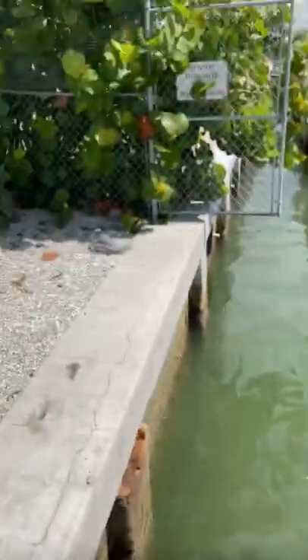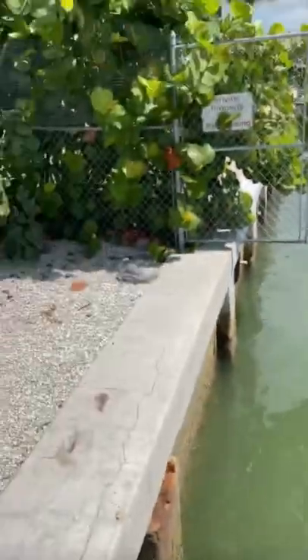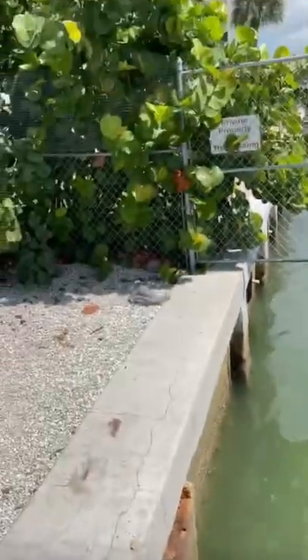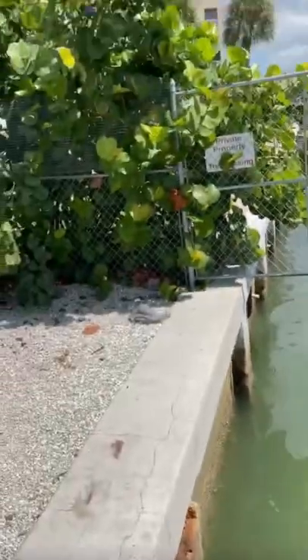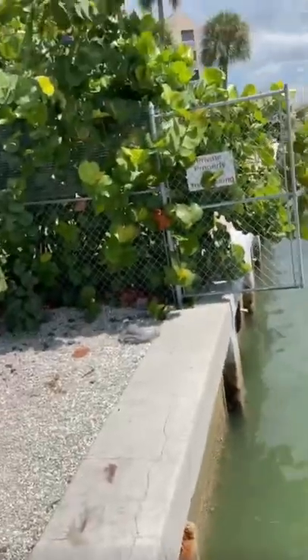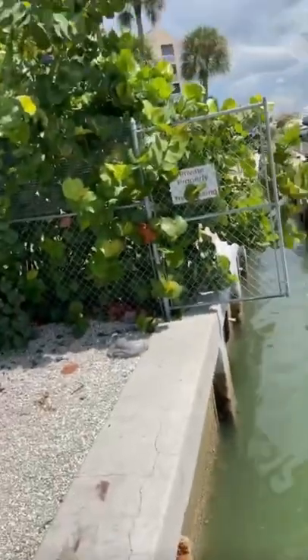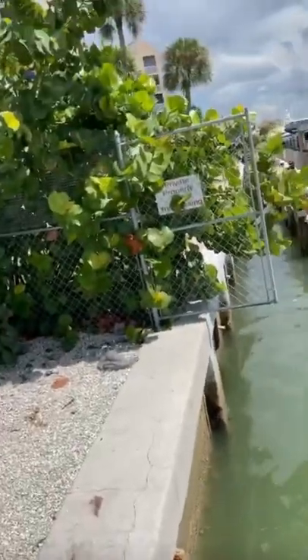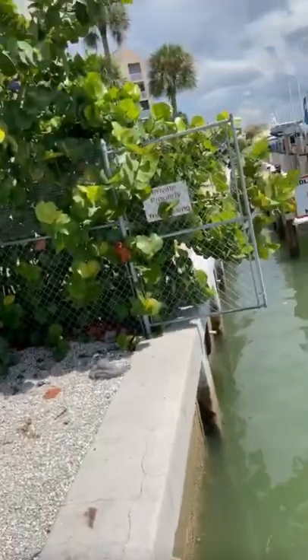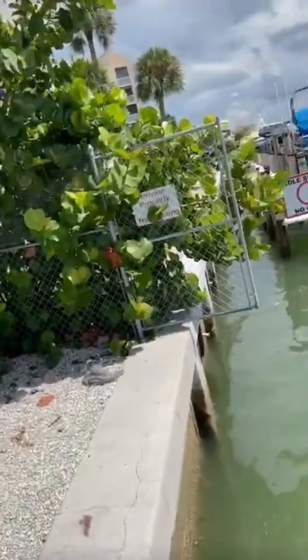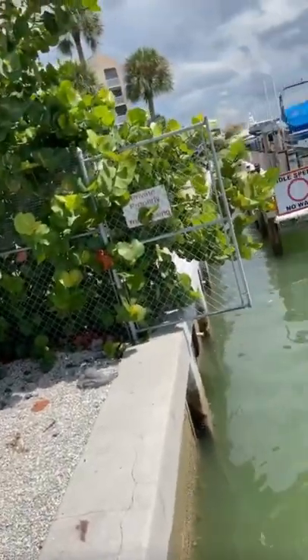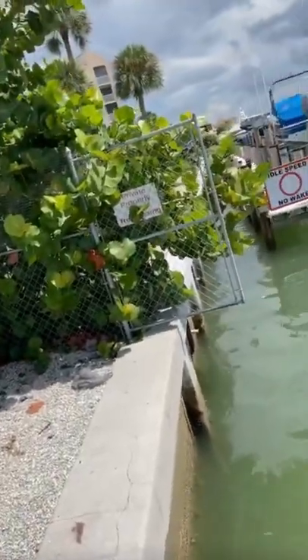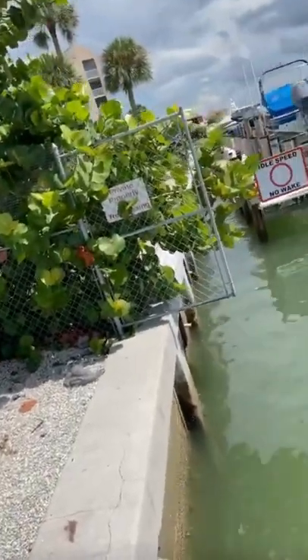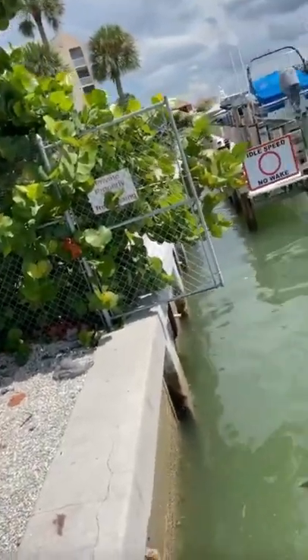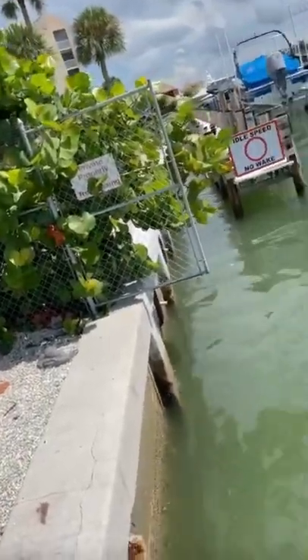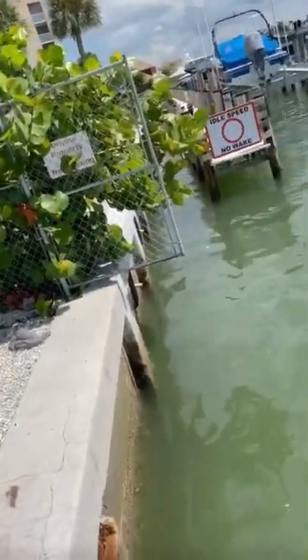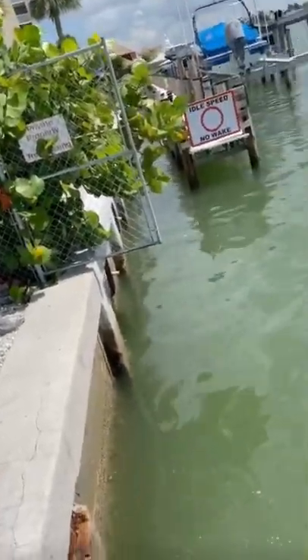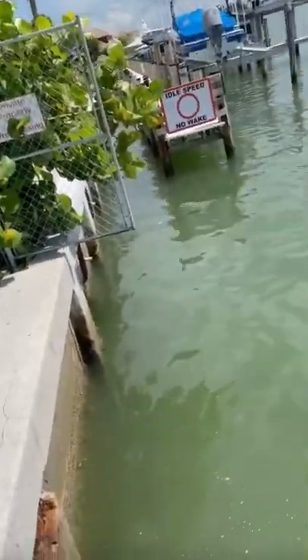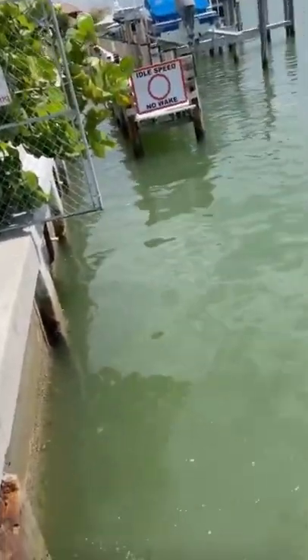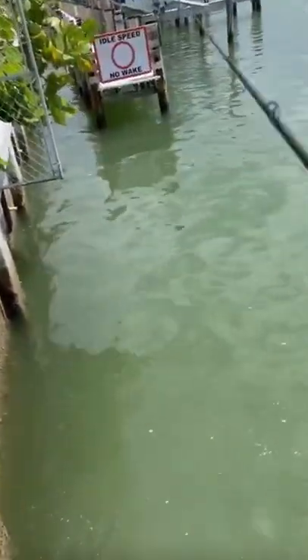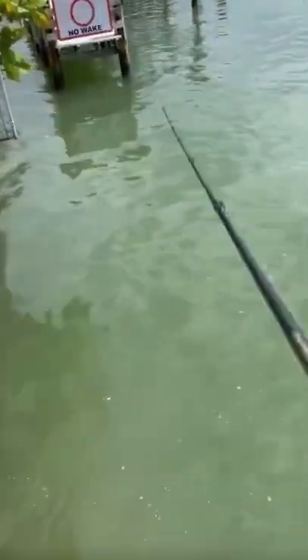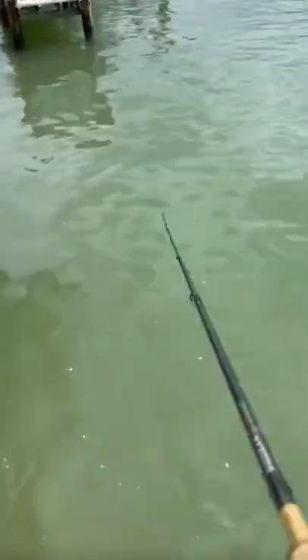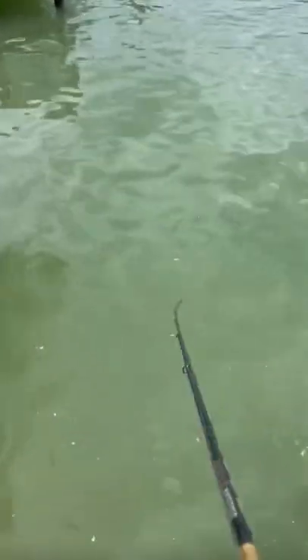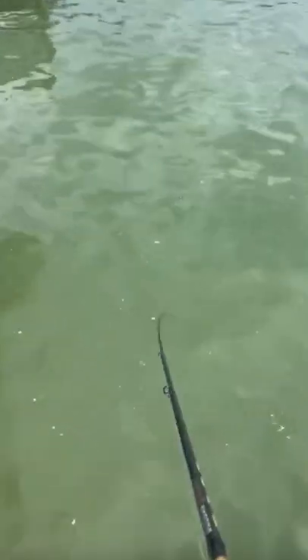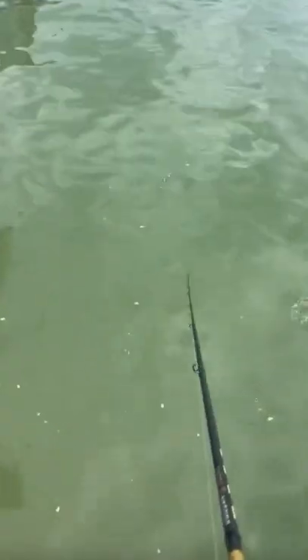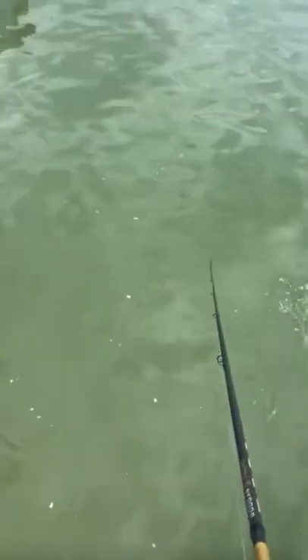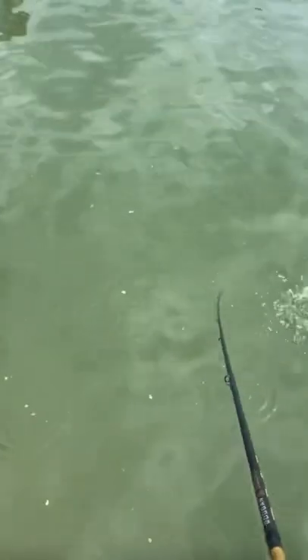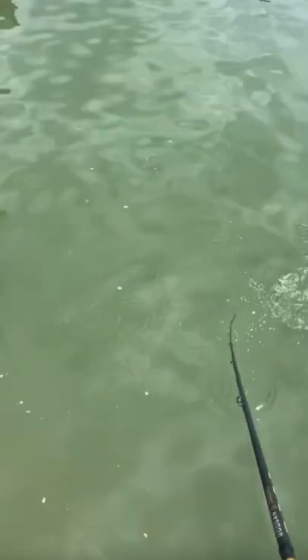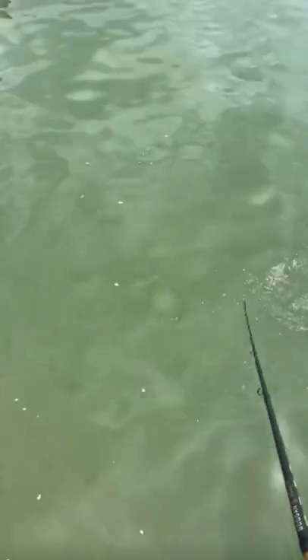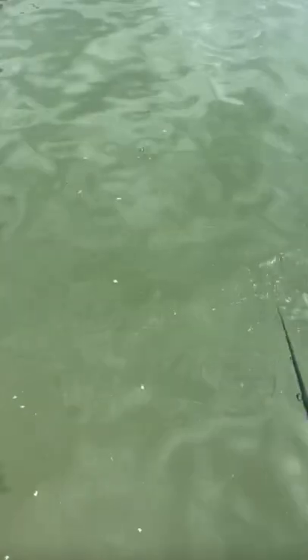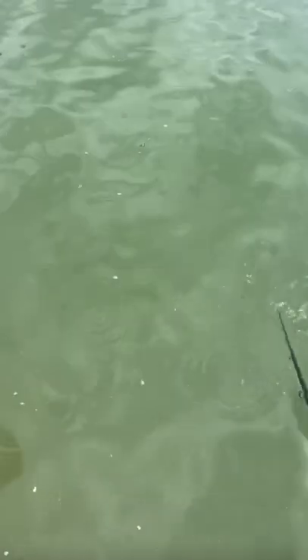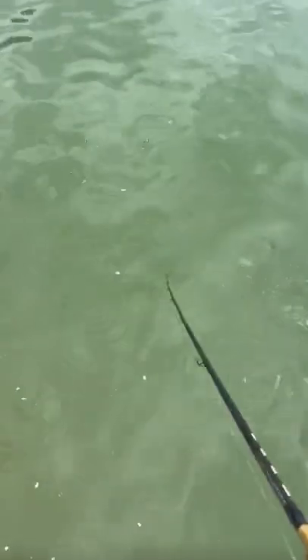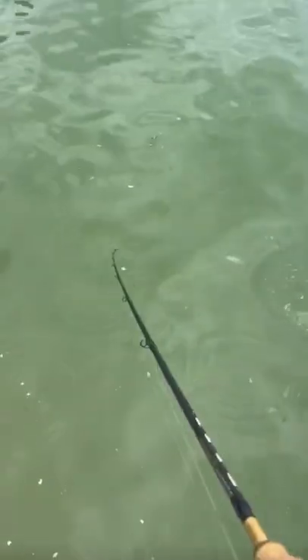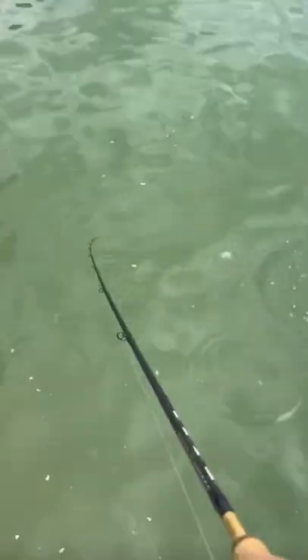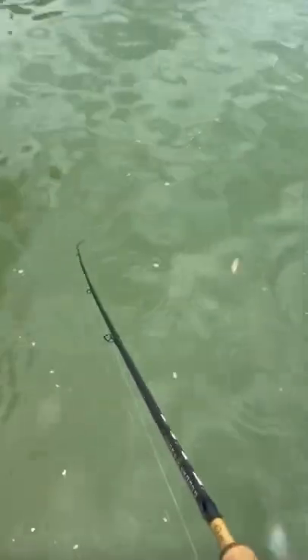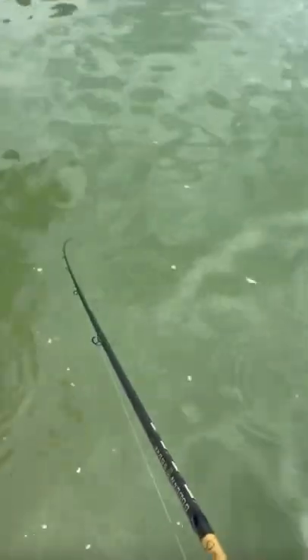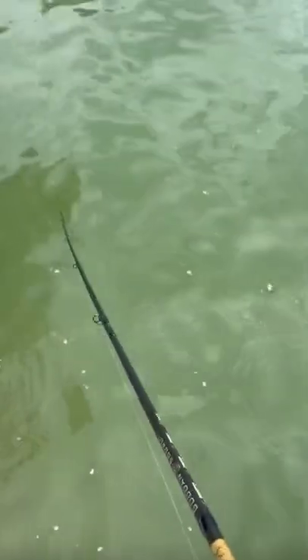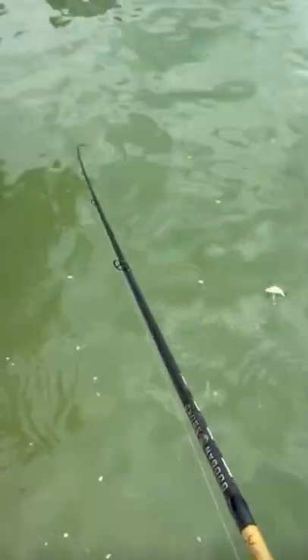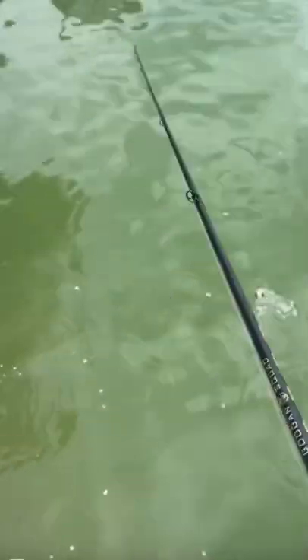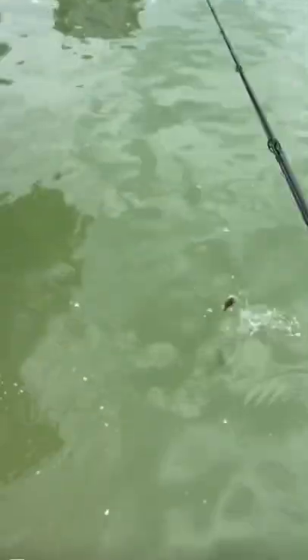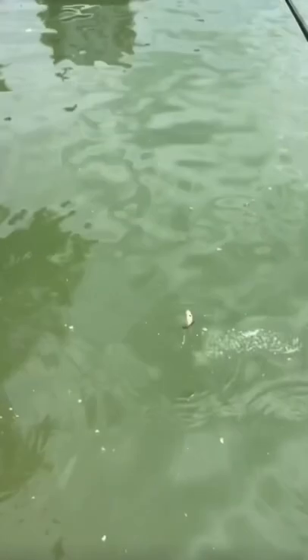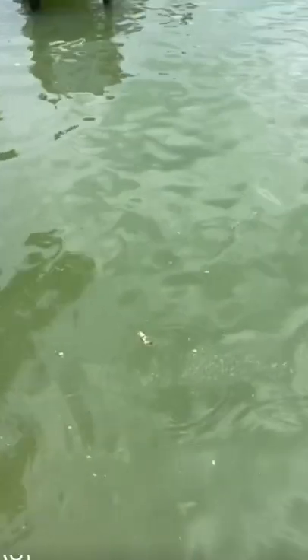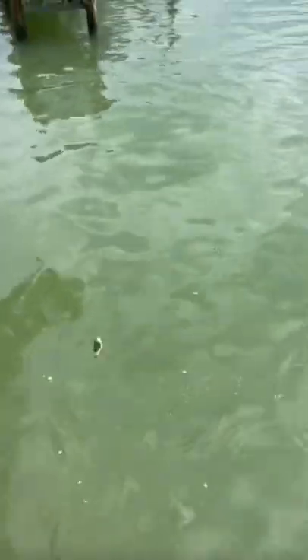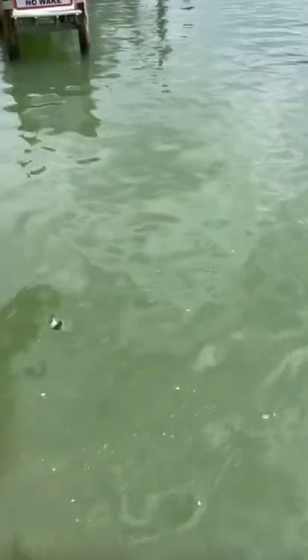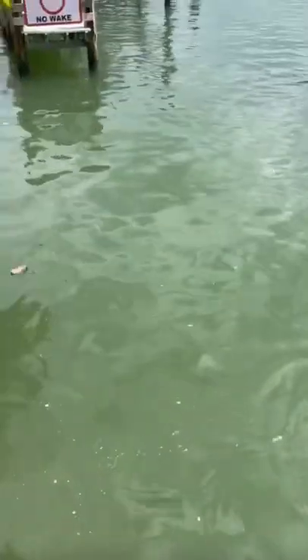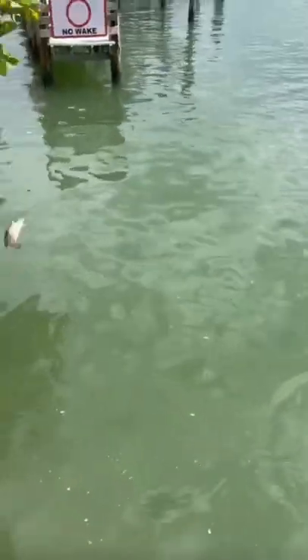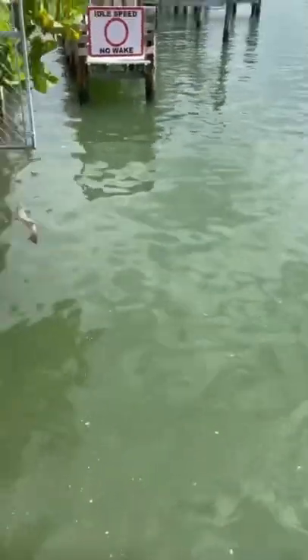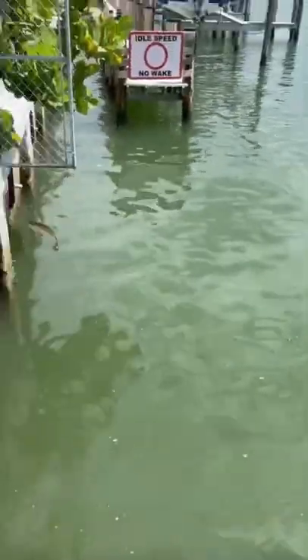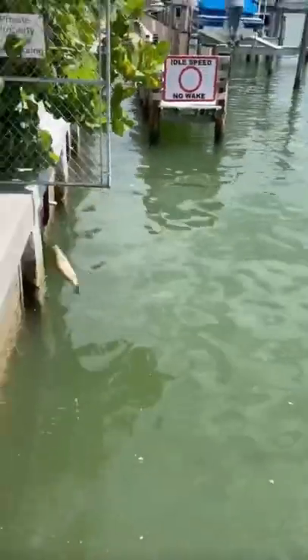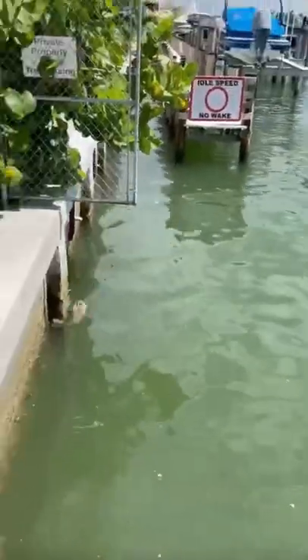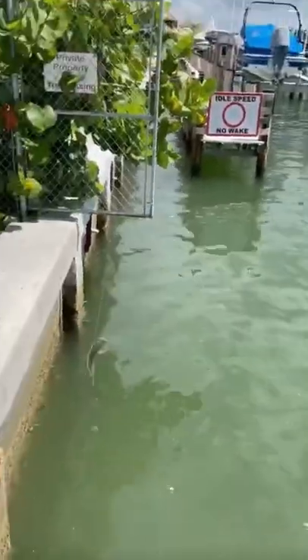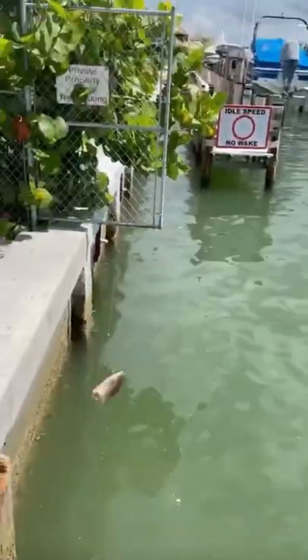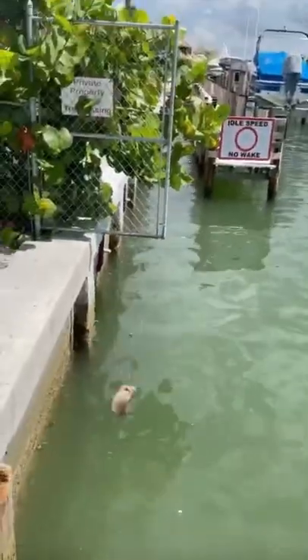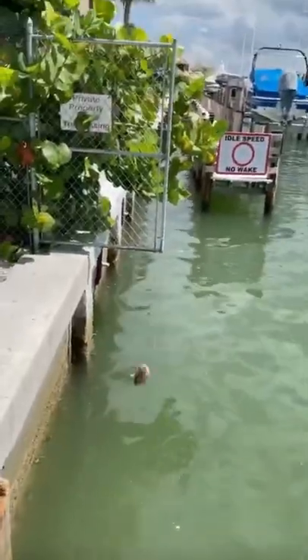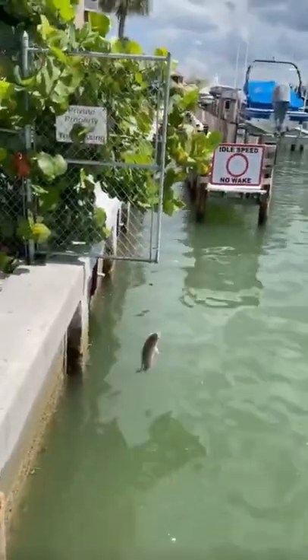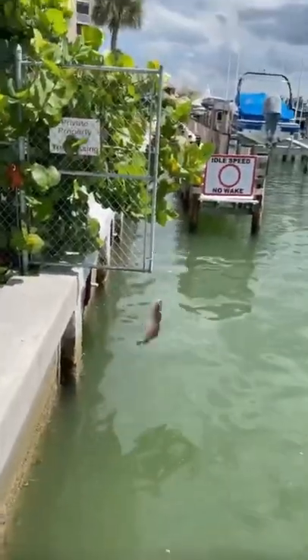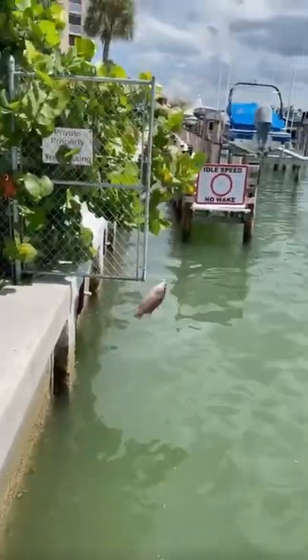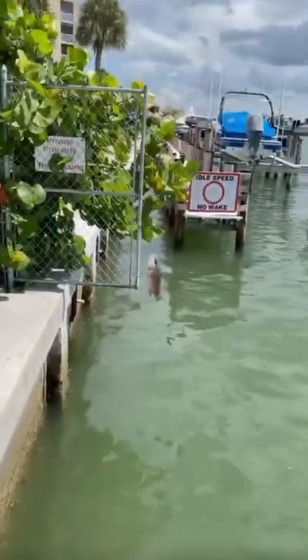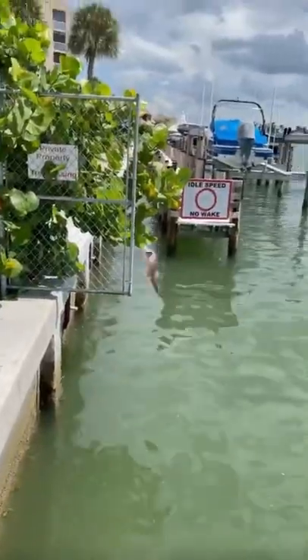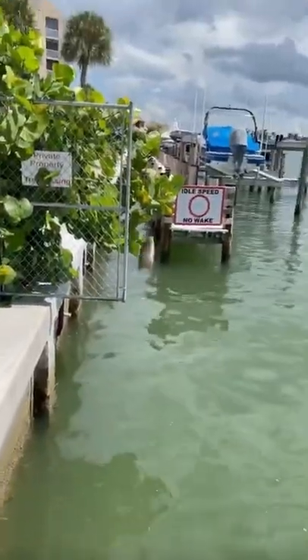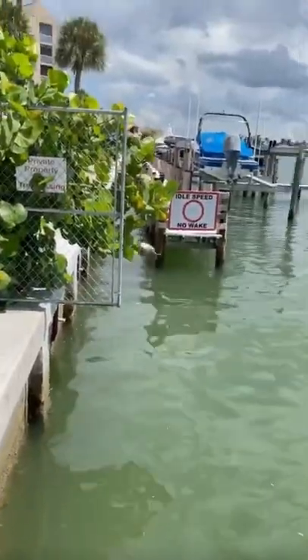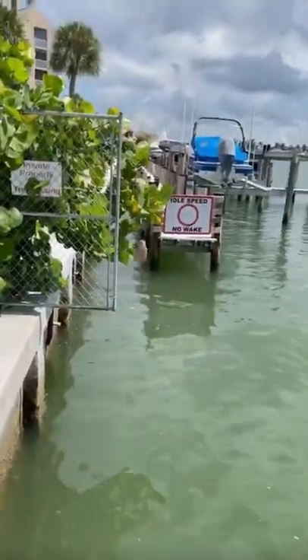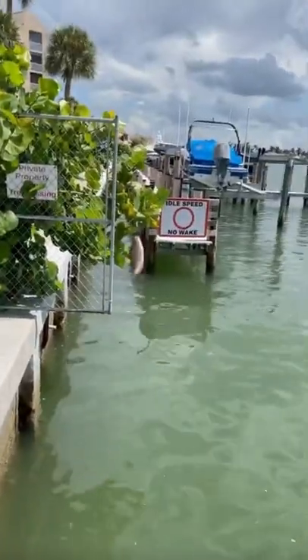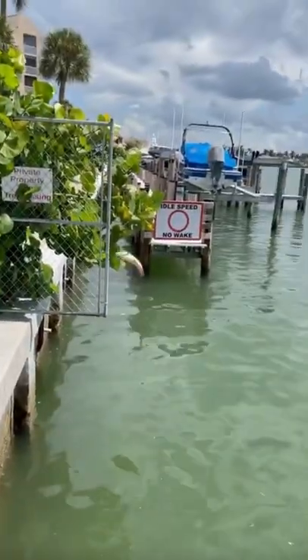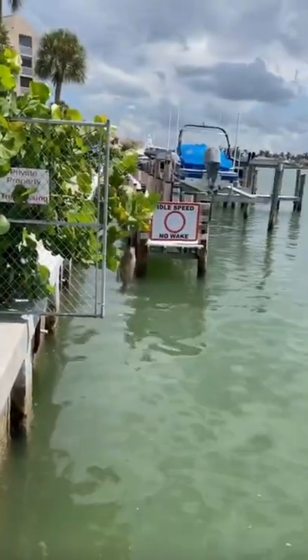Got him. Got him. With one hand. Let's go, baby. One-hander. That's what we're talking about. Little mangrove snapper. Let's go.